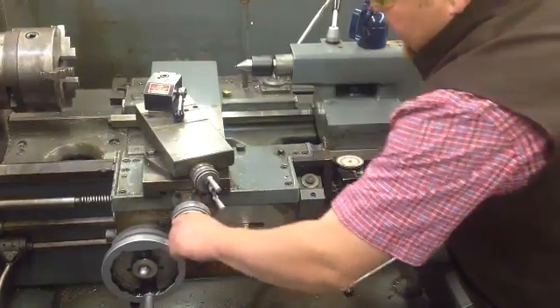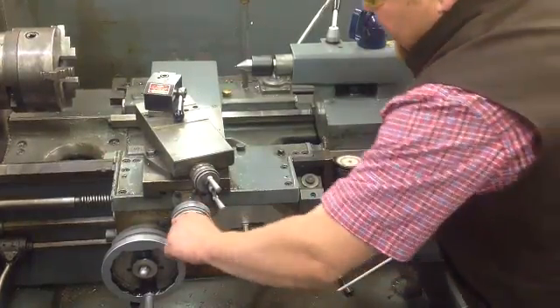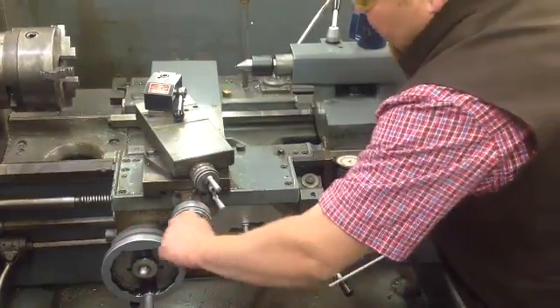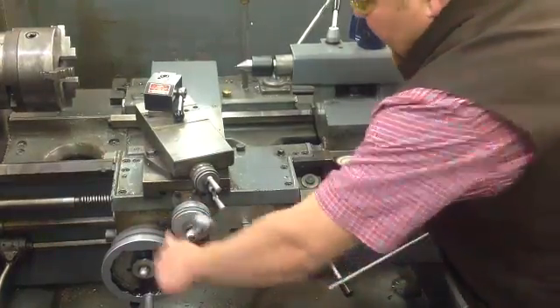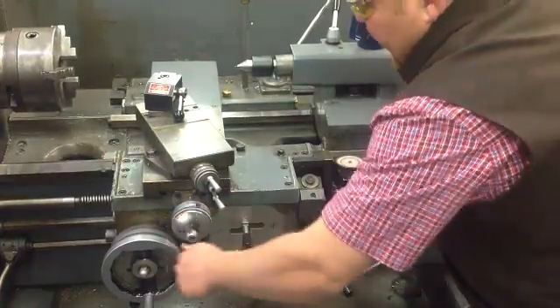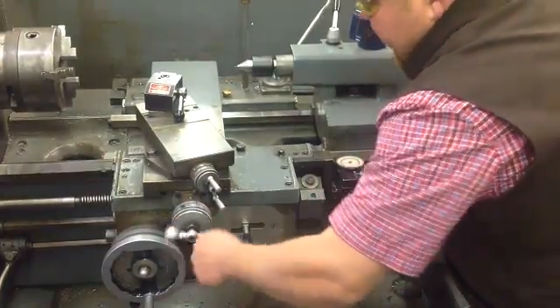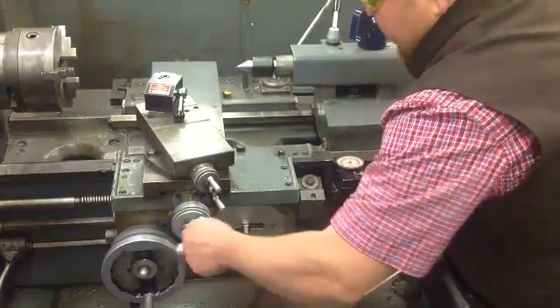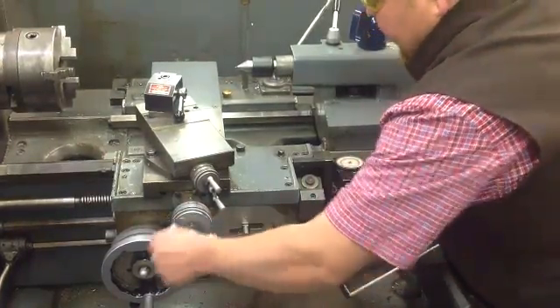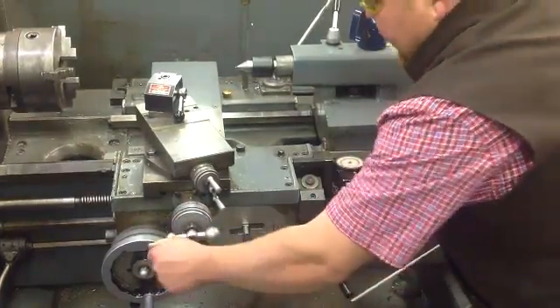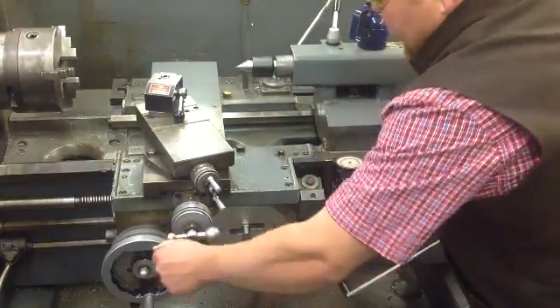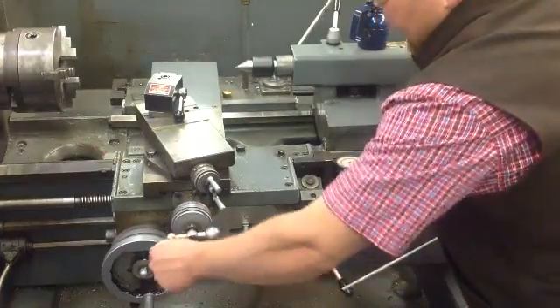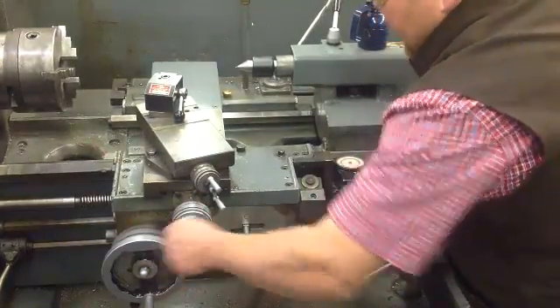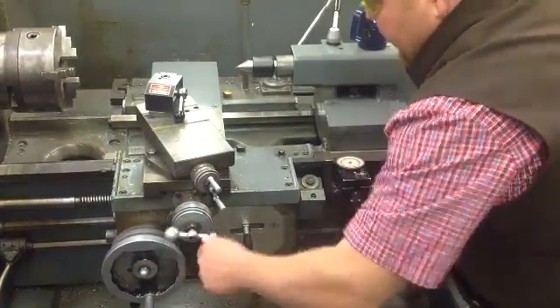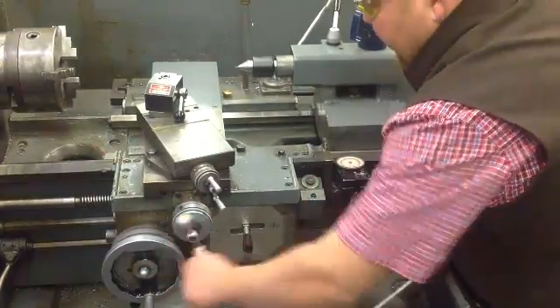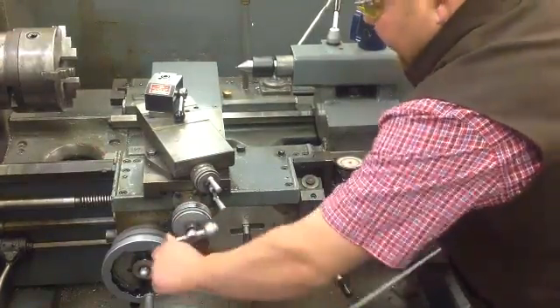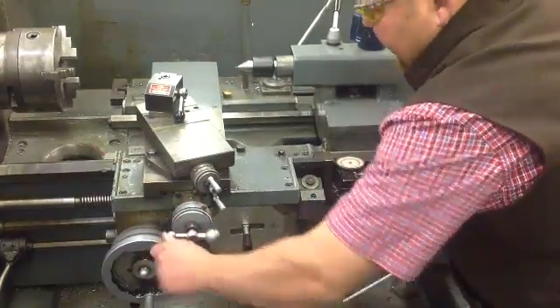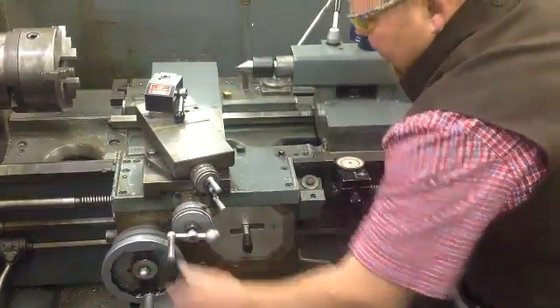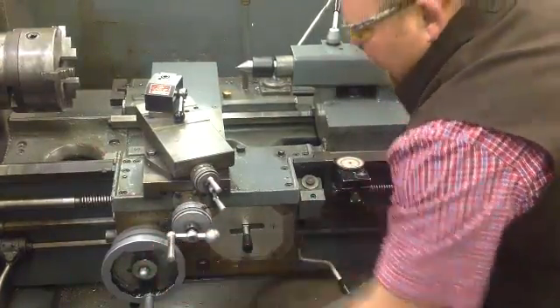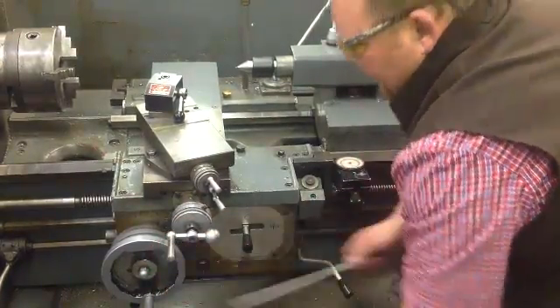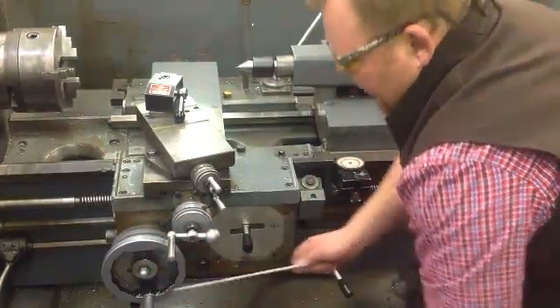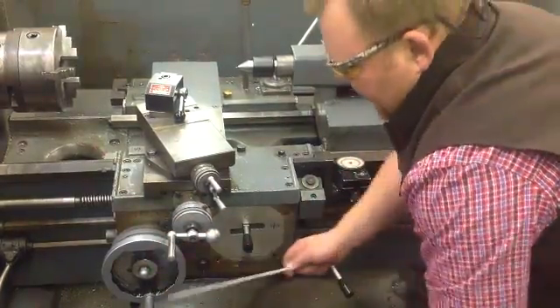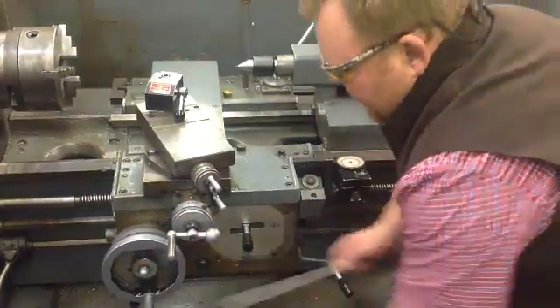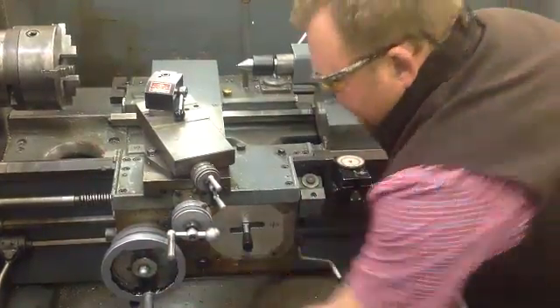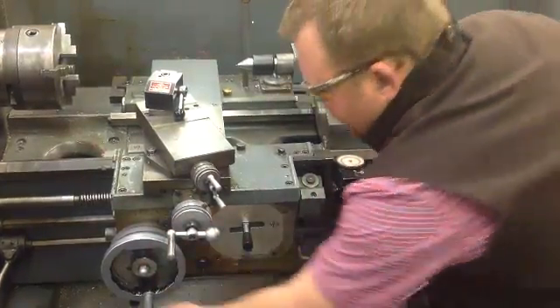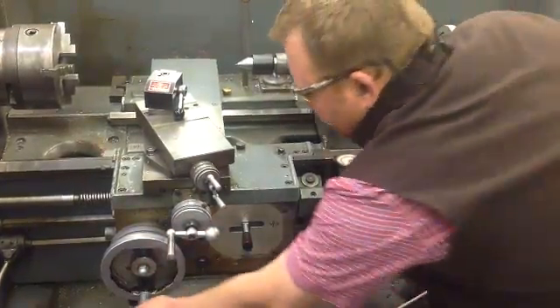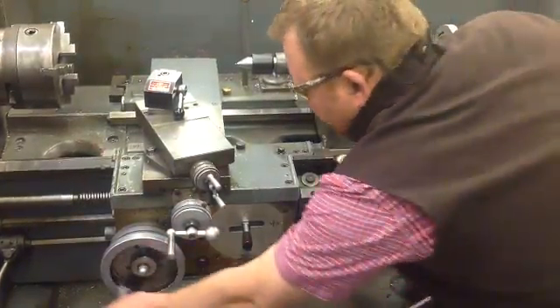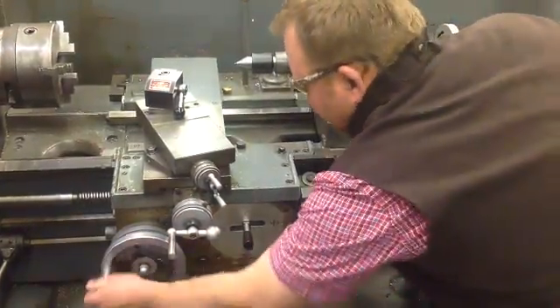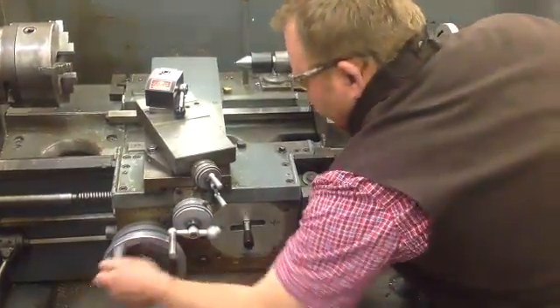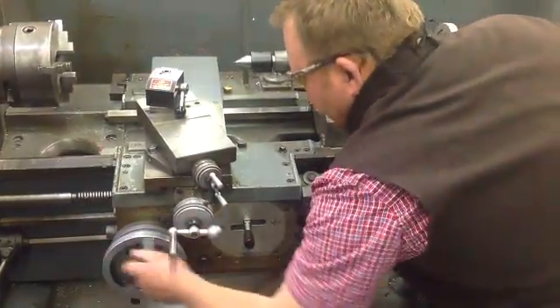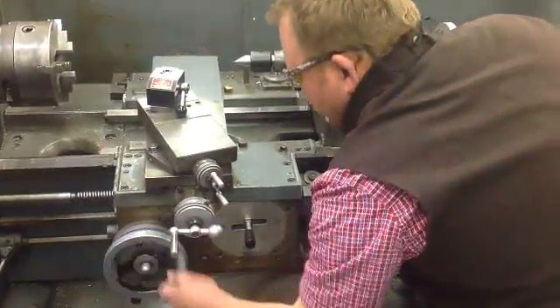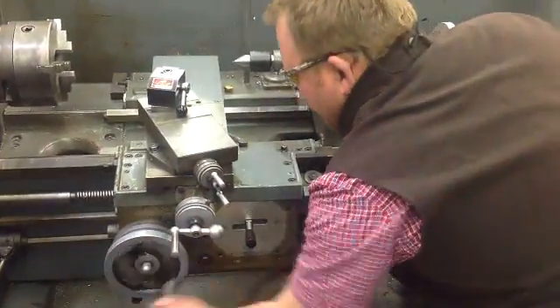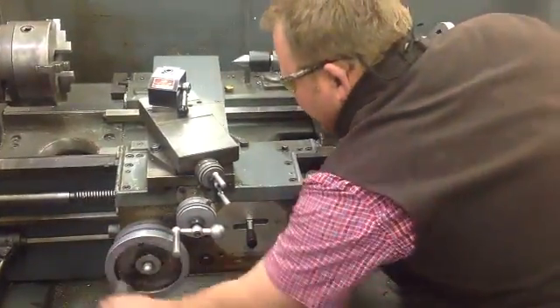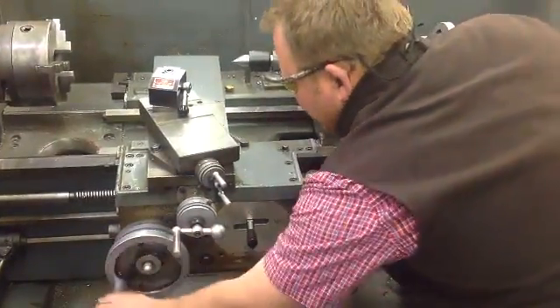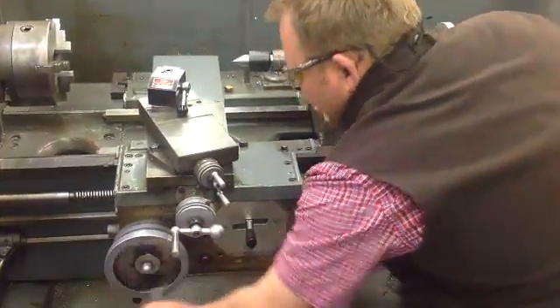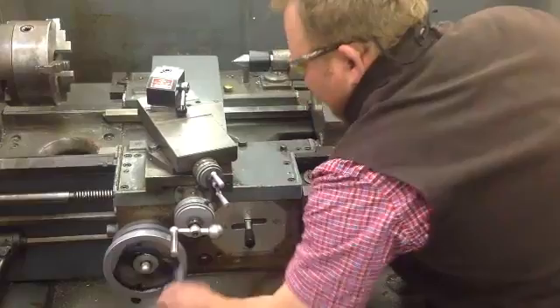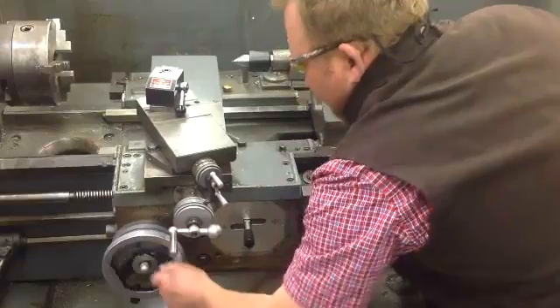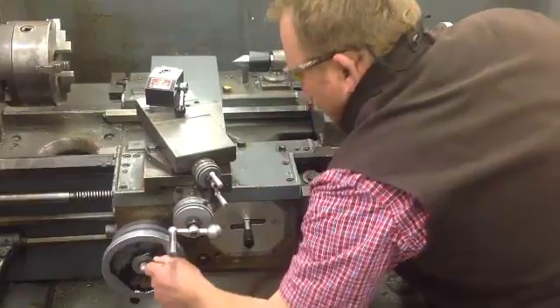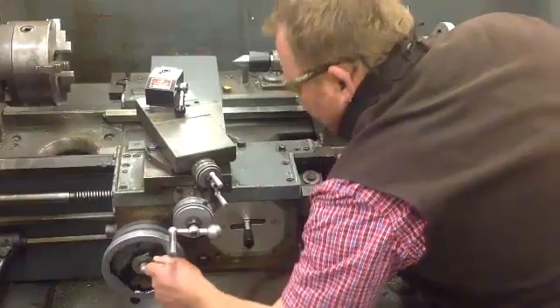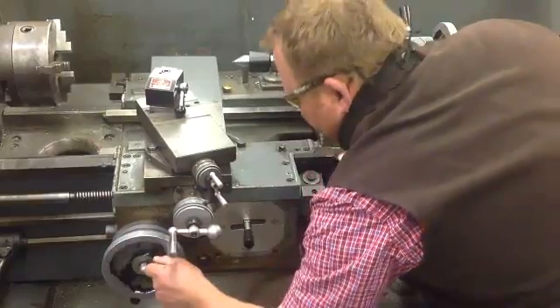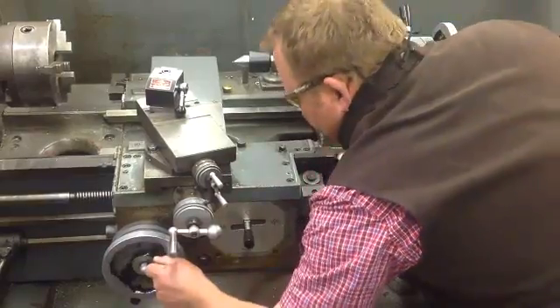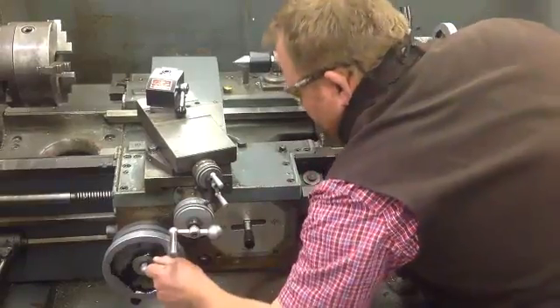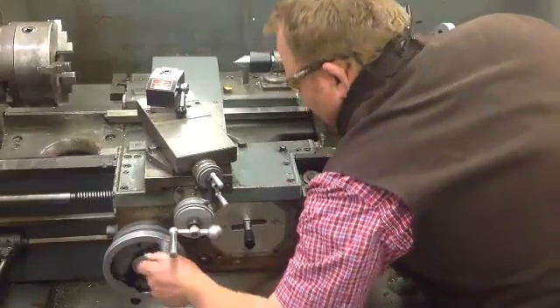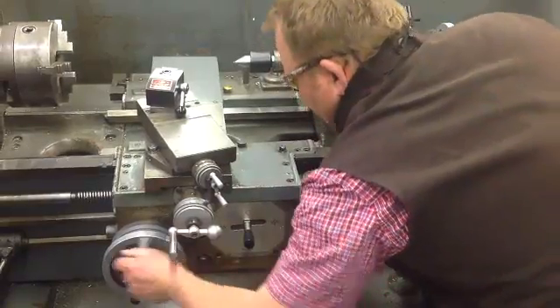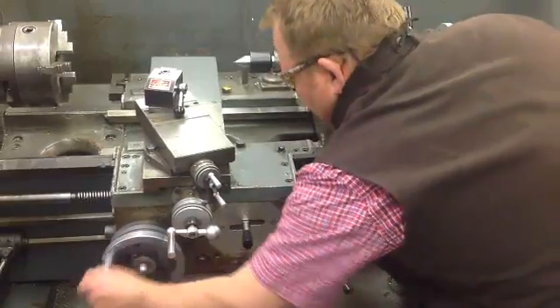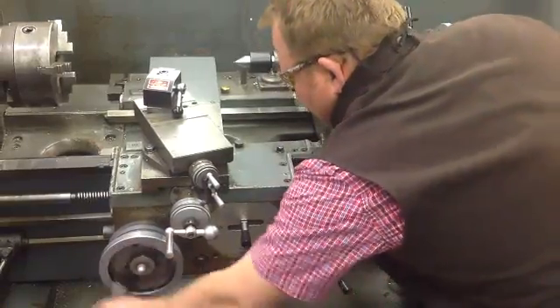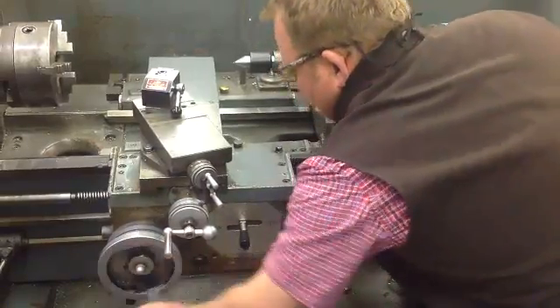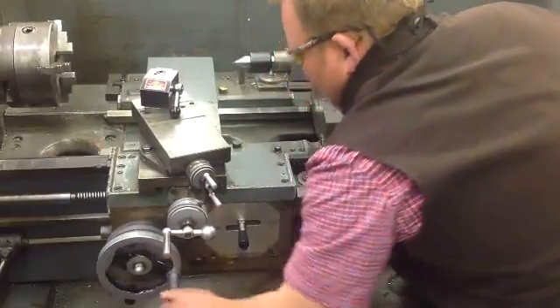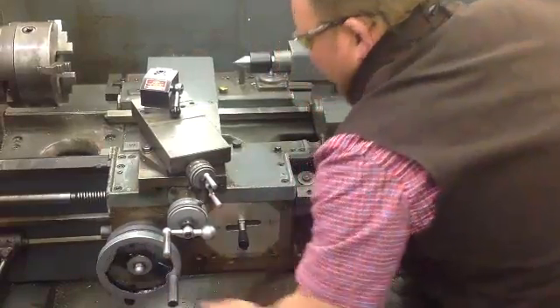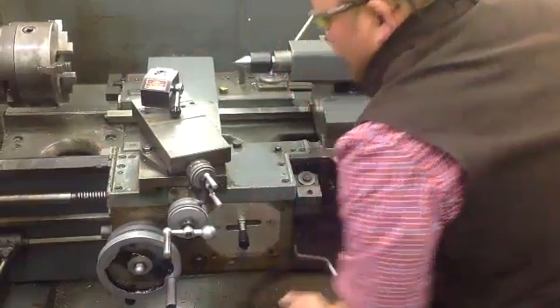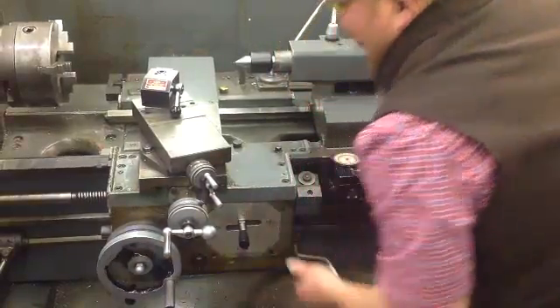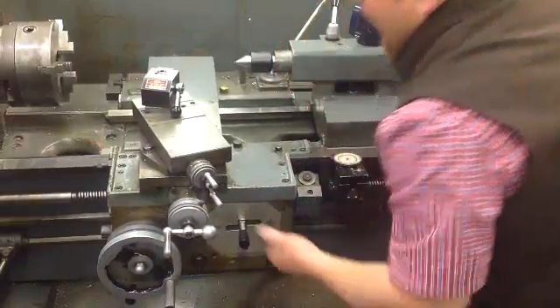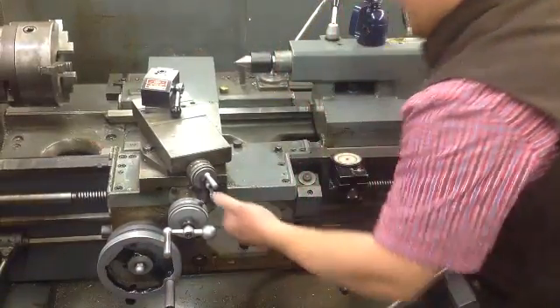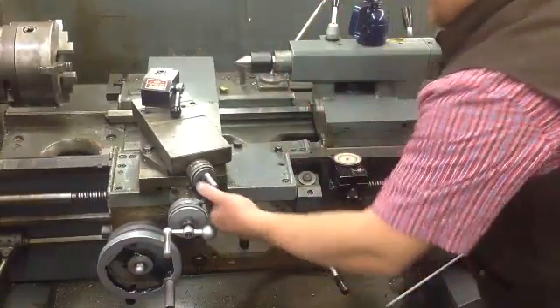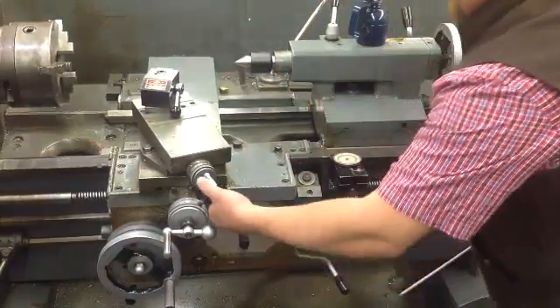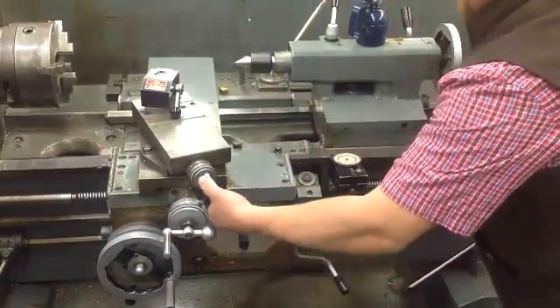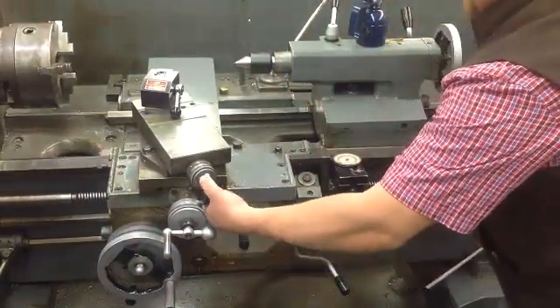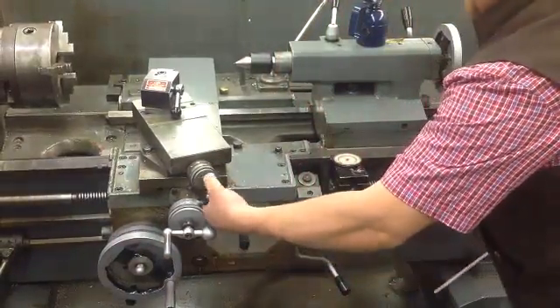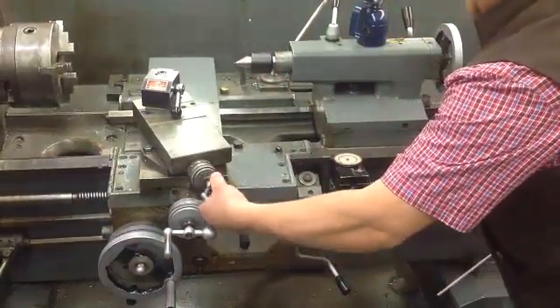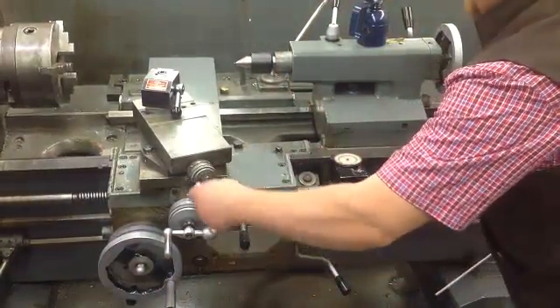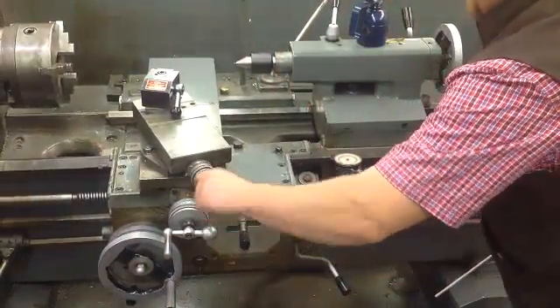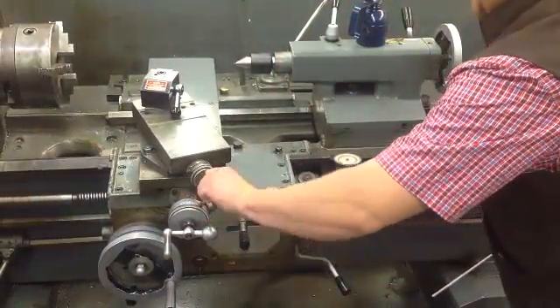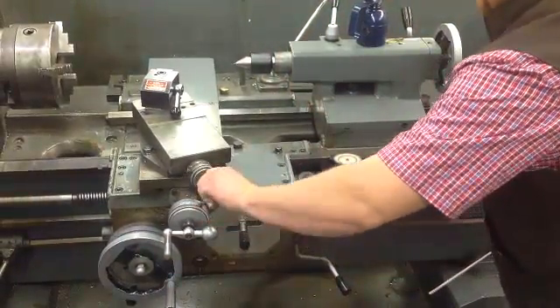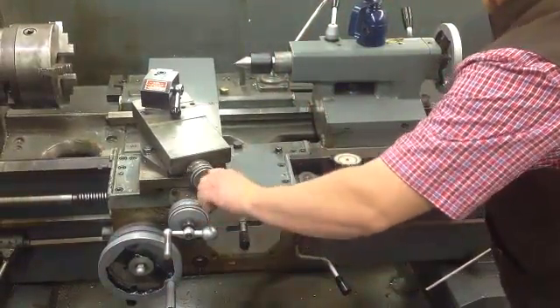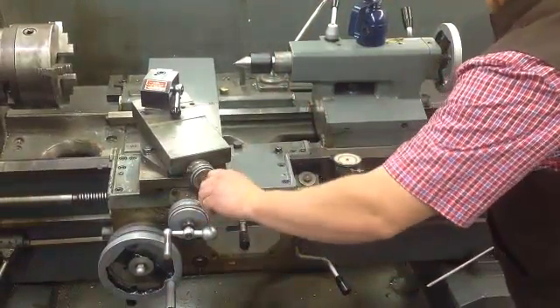Y is here. X is here. Everything is in increments of 1000.